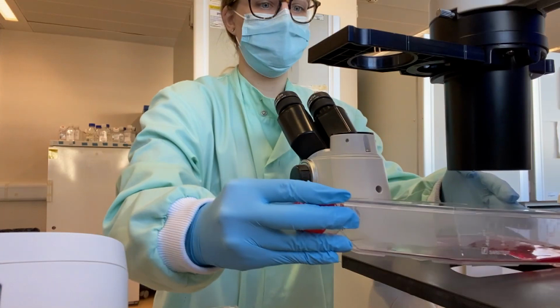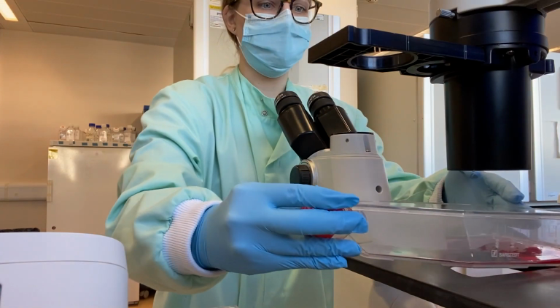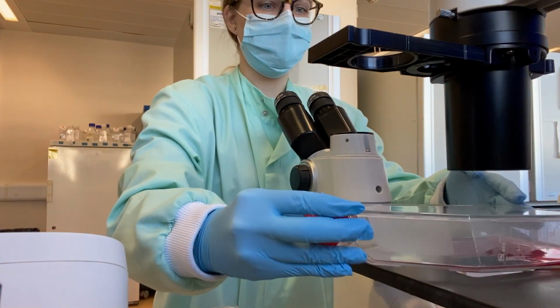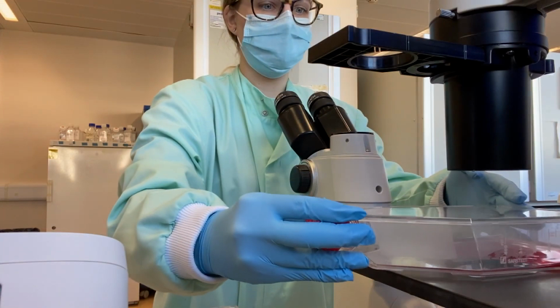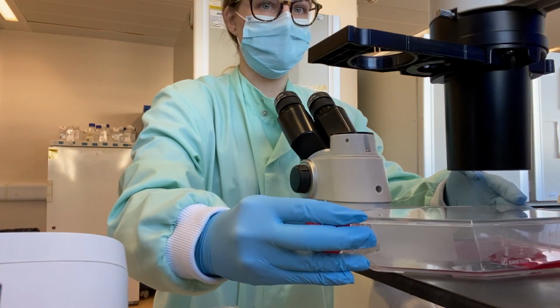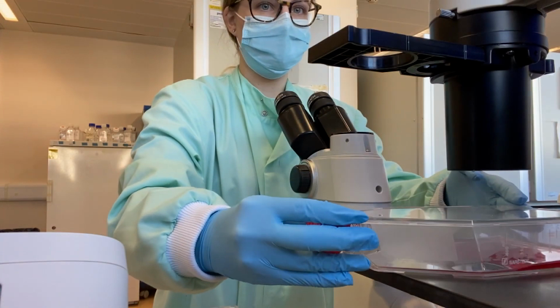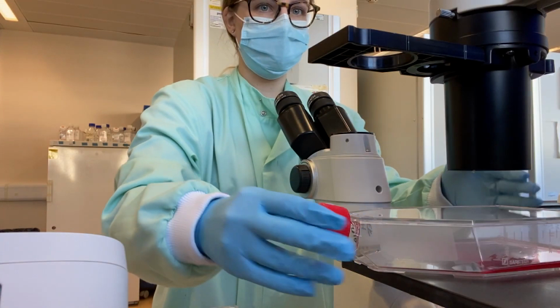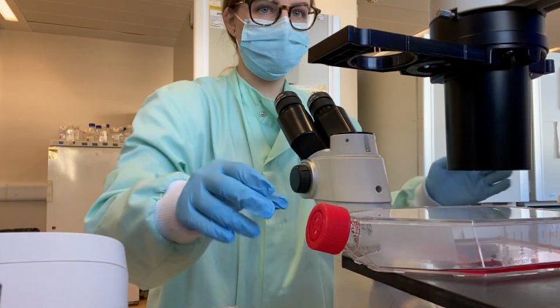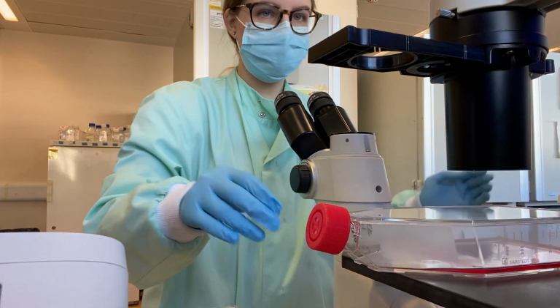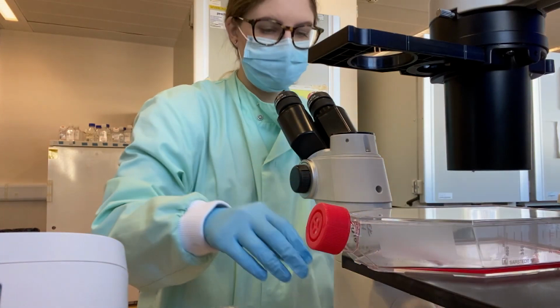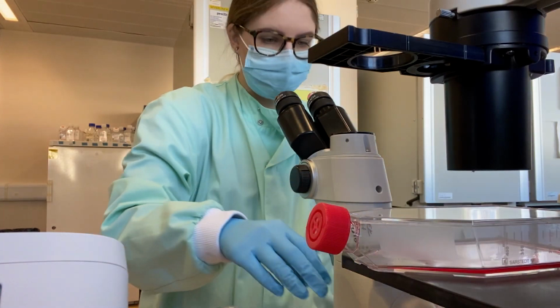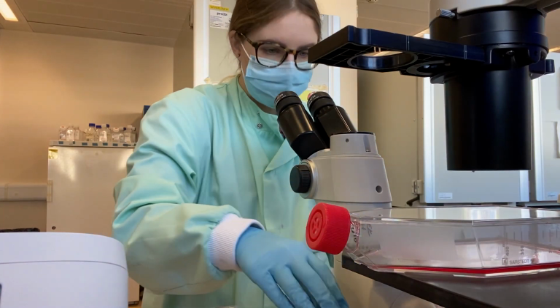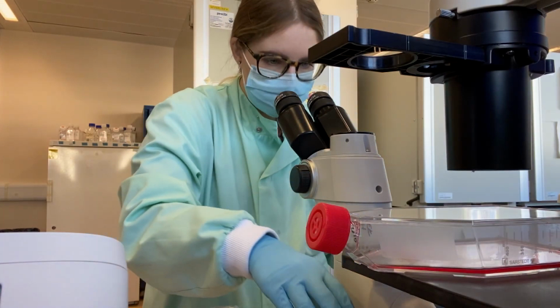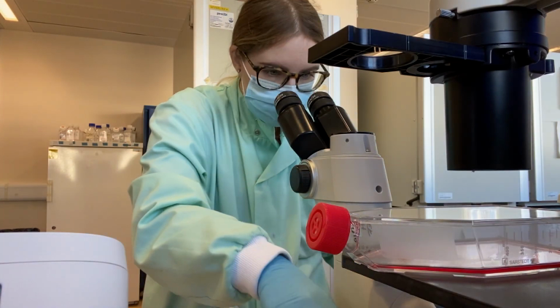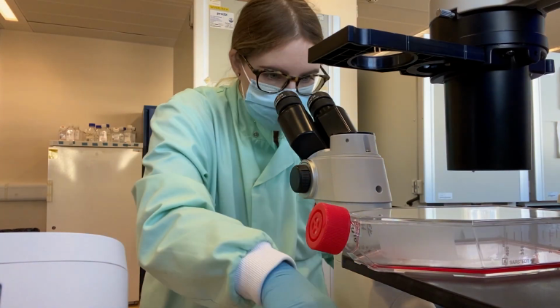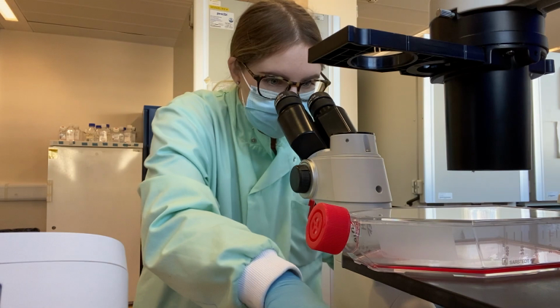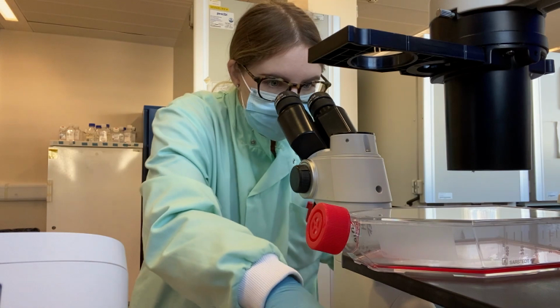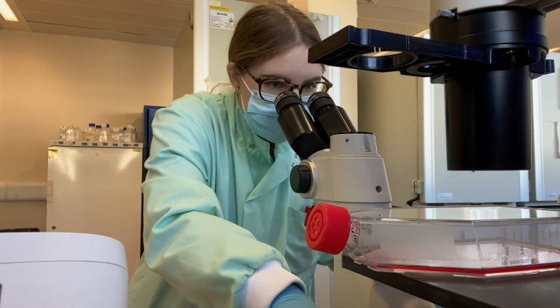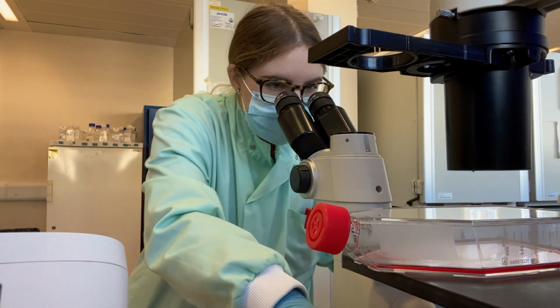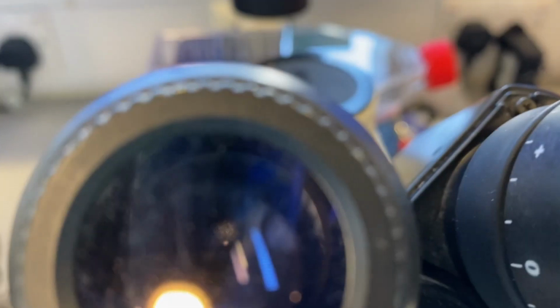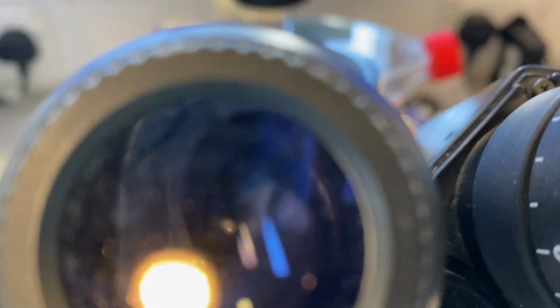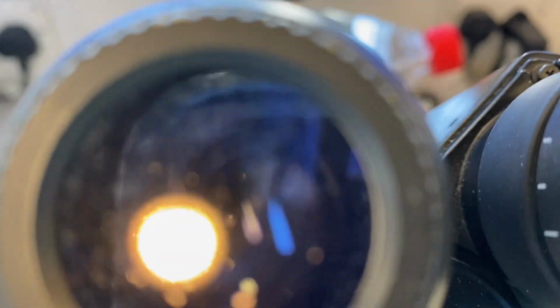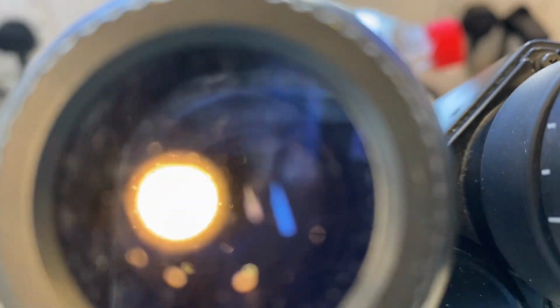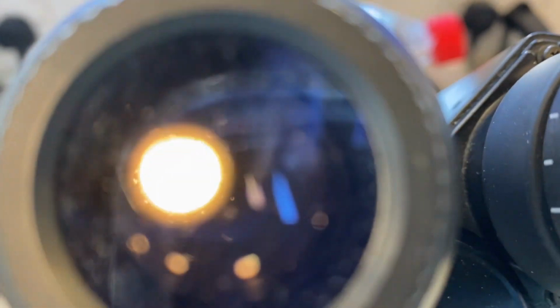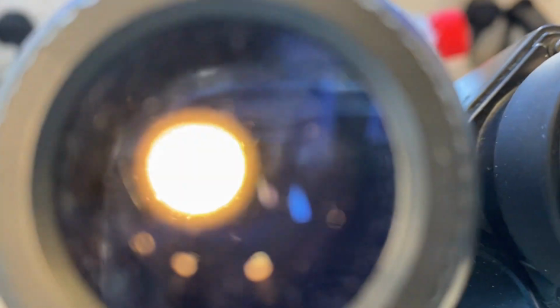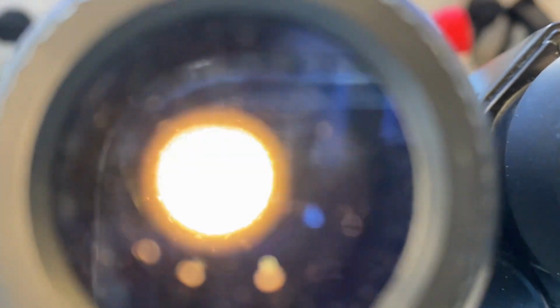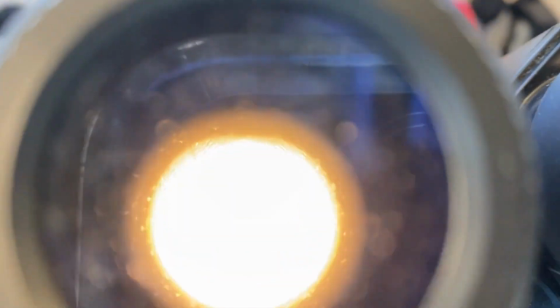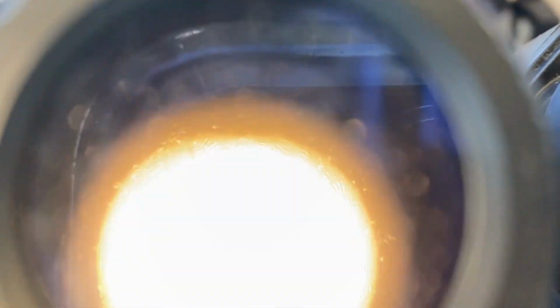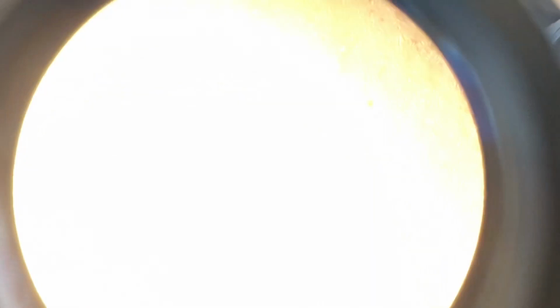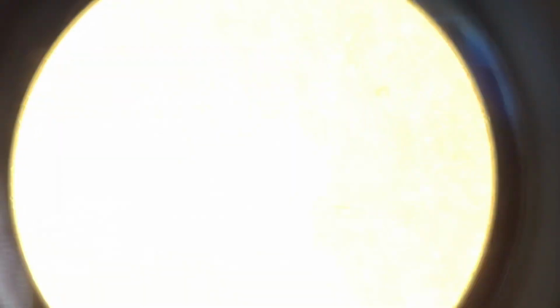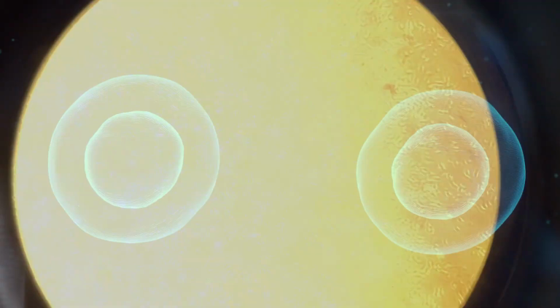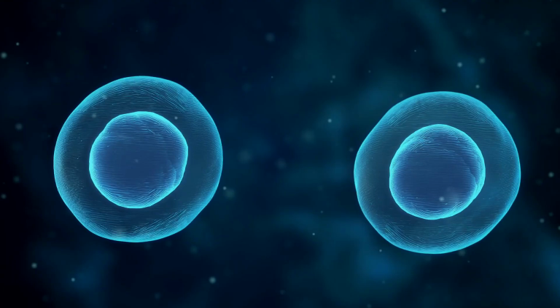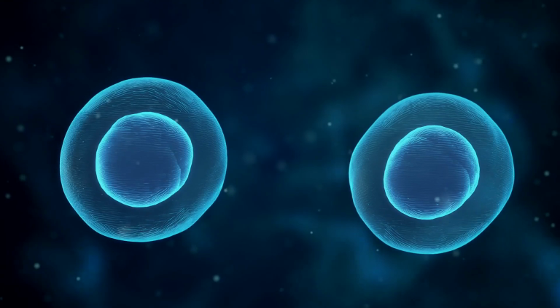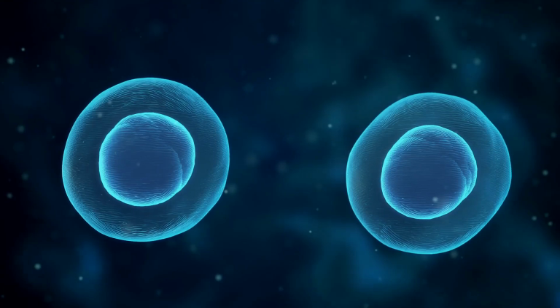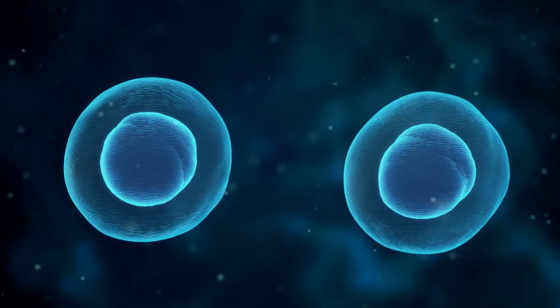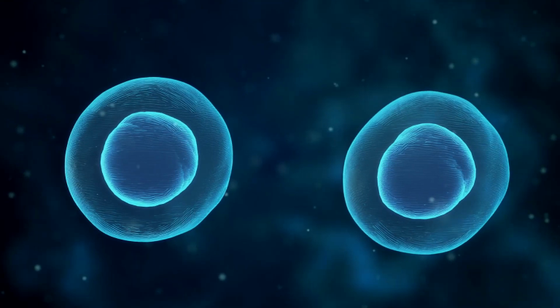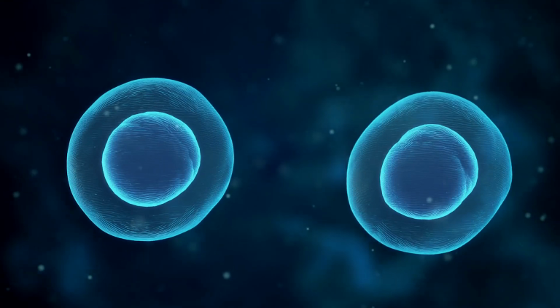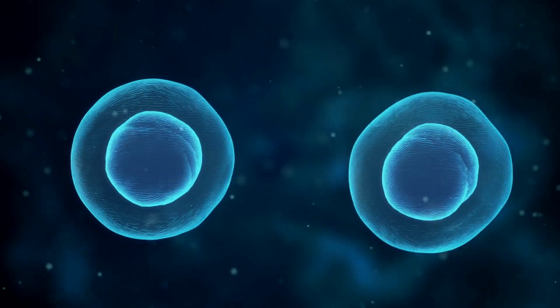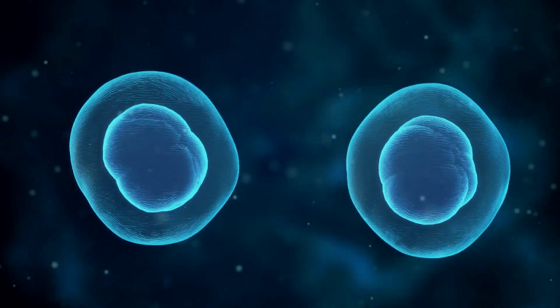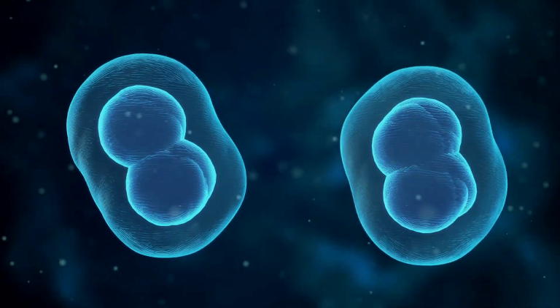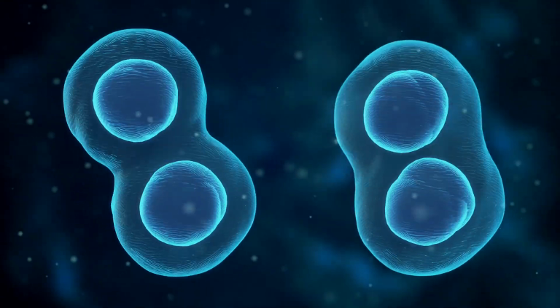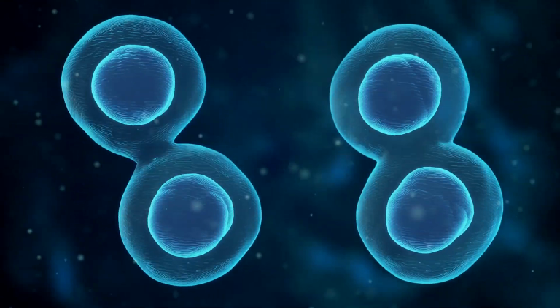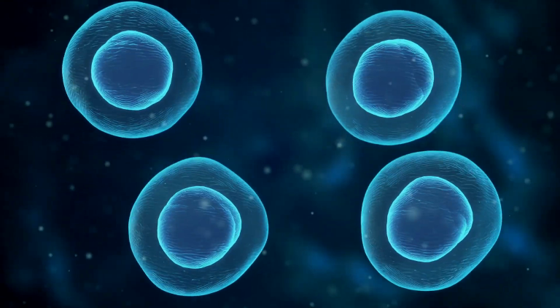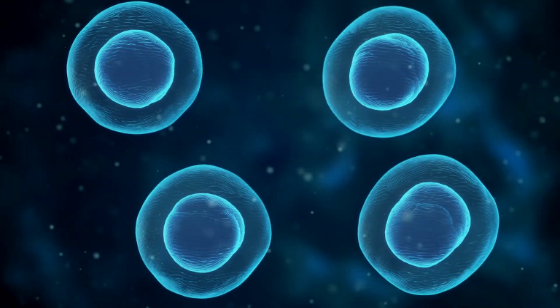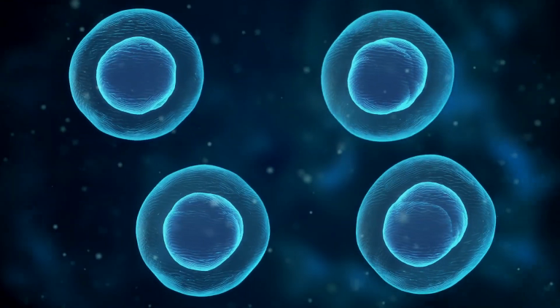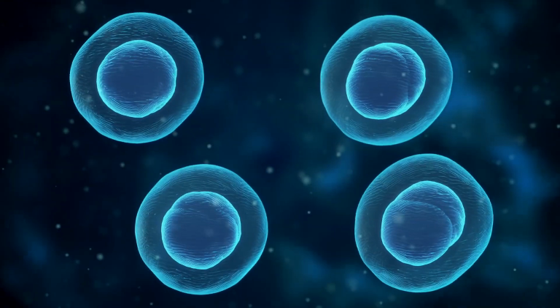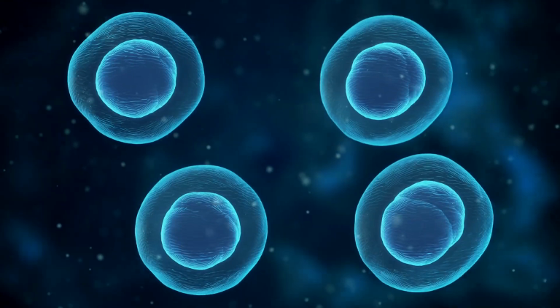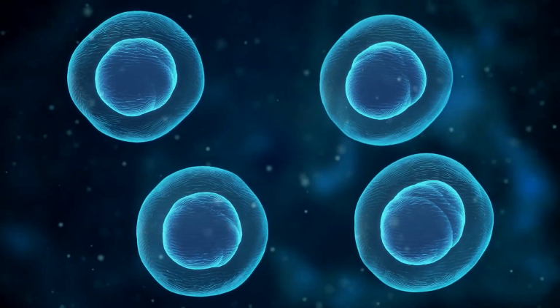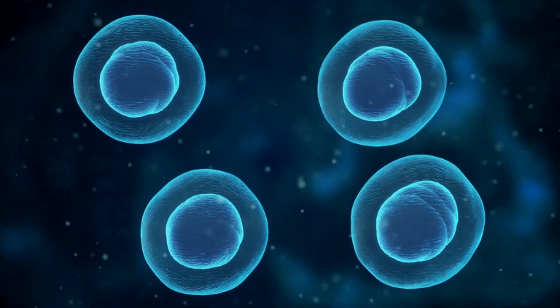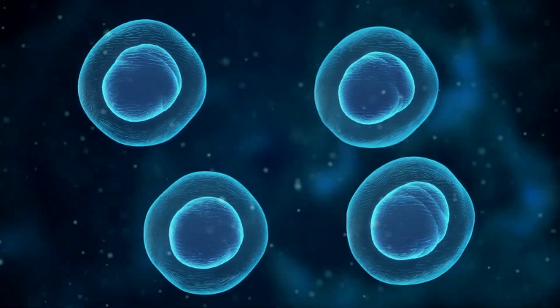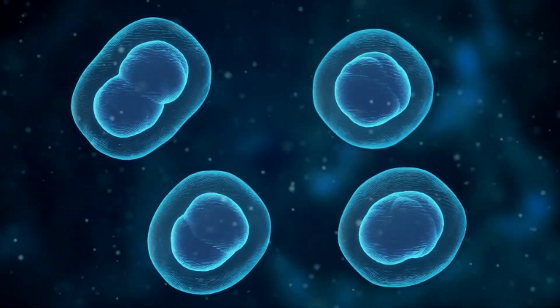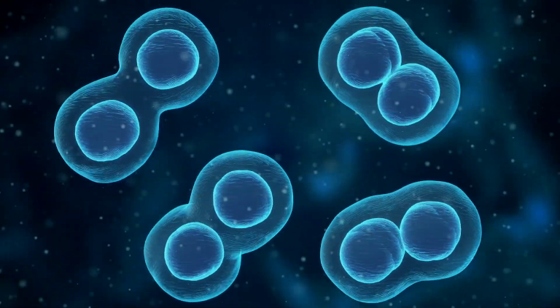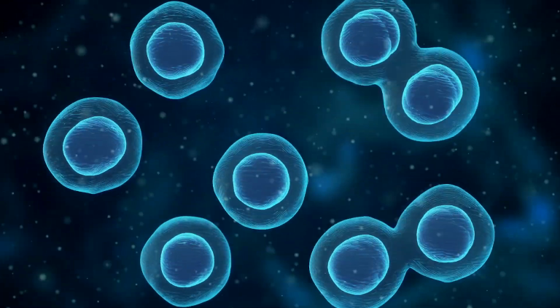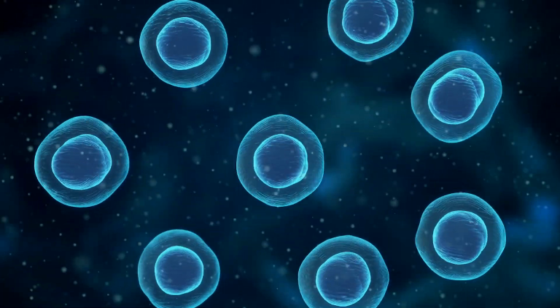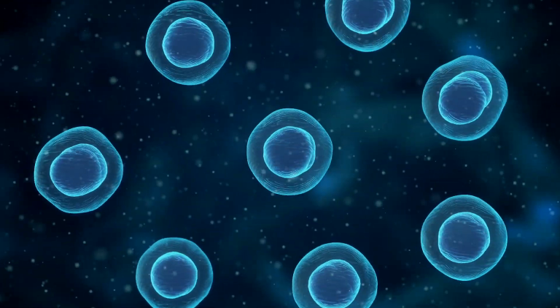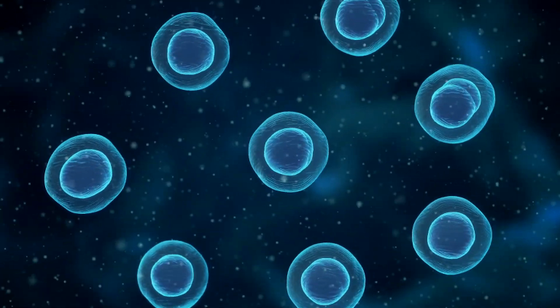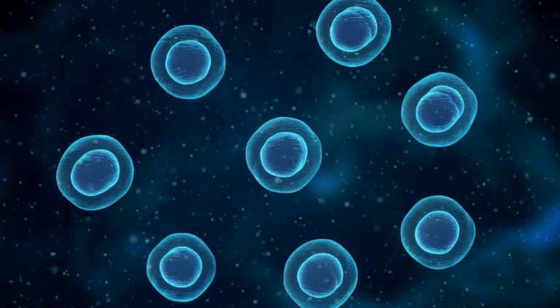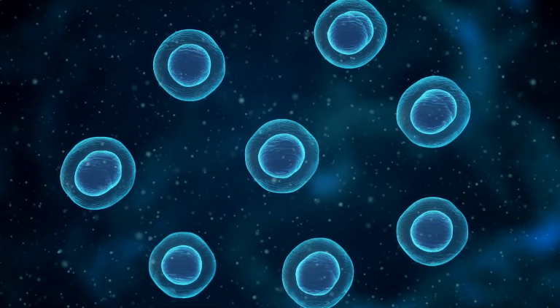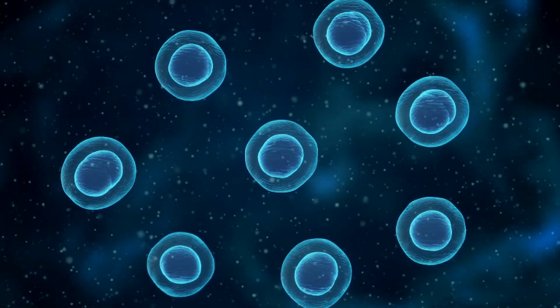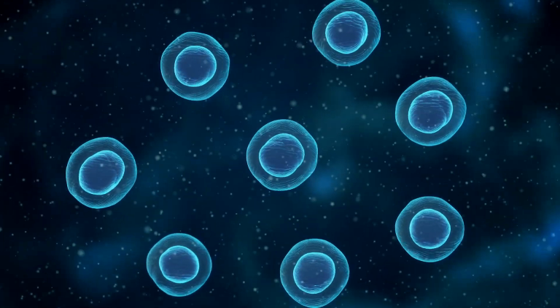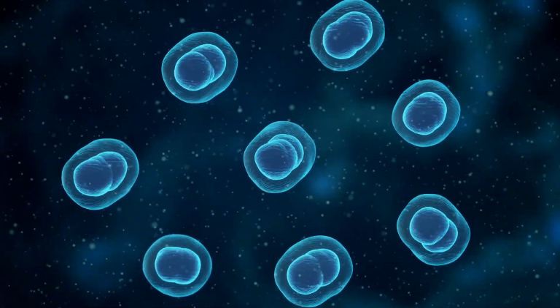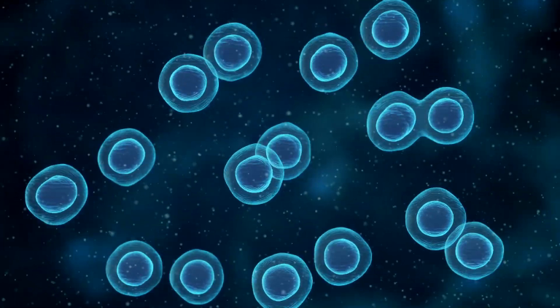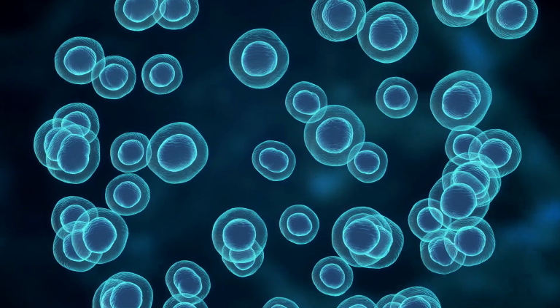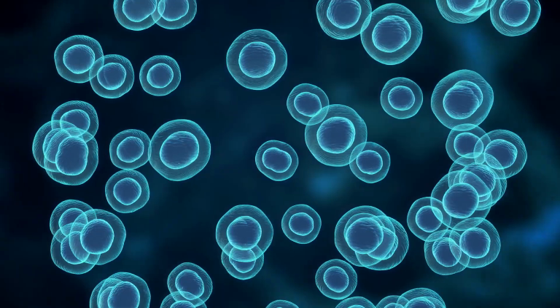It might seem strange to use cancer cells, but it's because they're immortal that we use them. They keep on dividing forever.